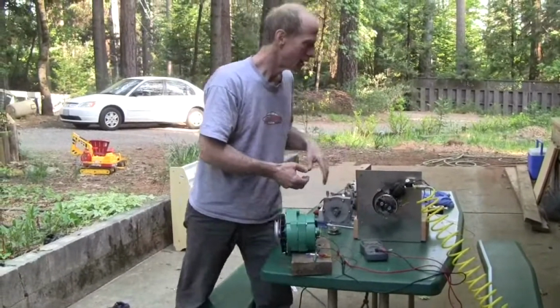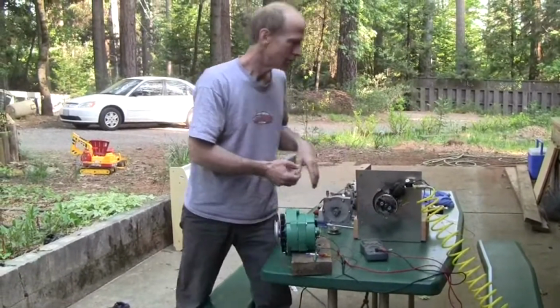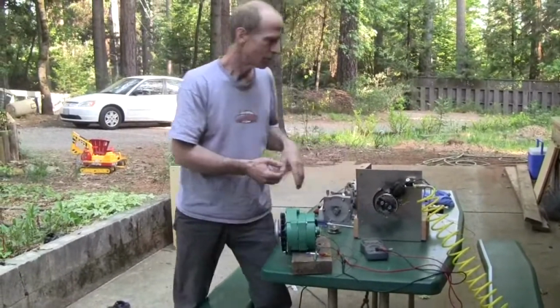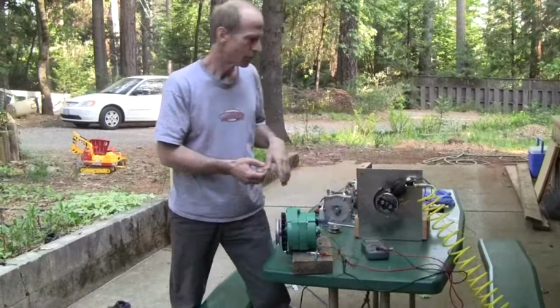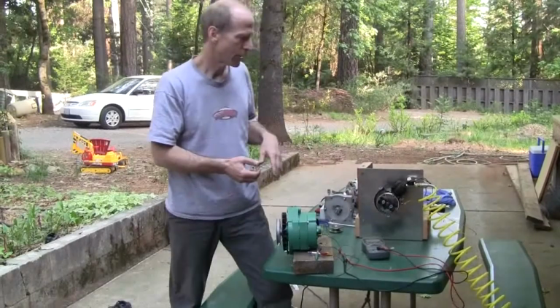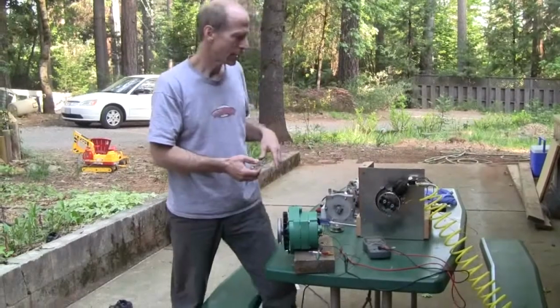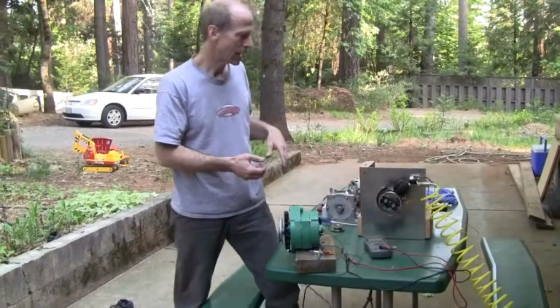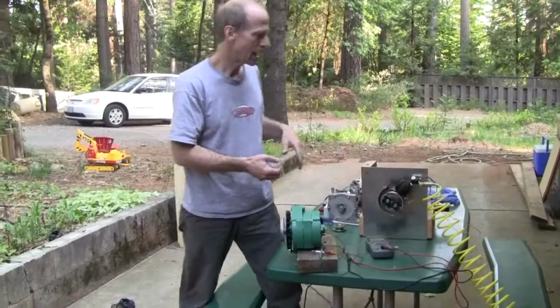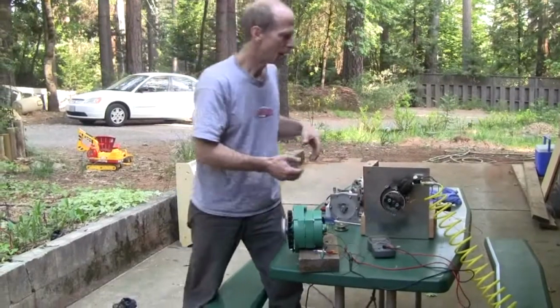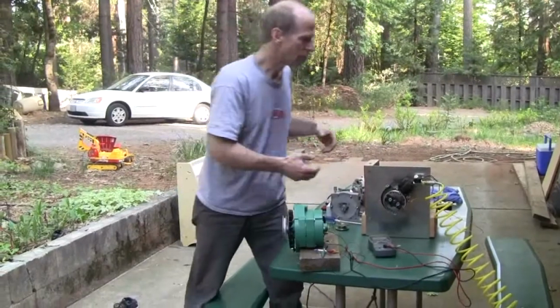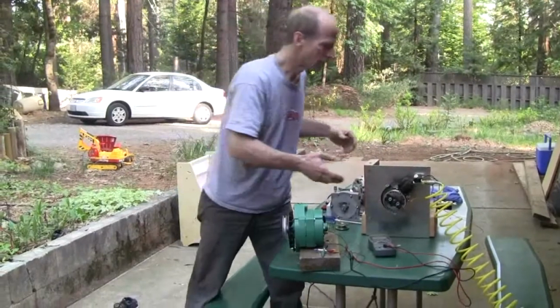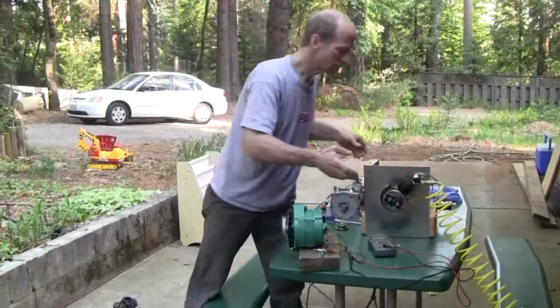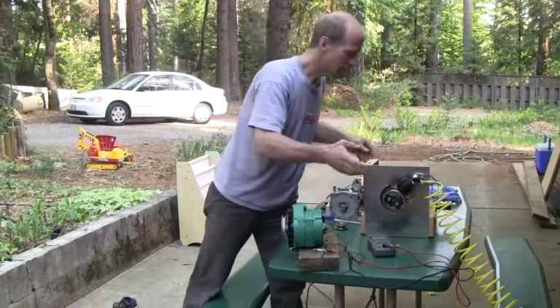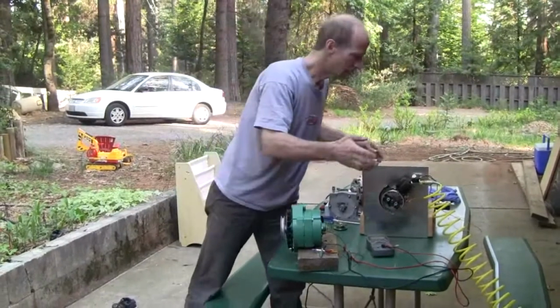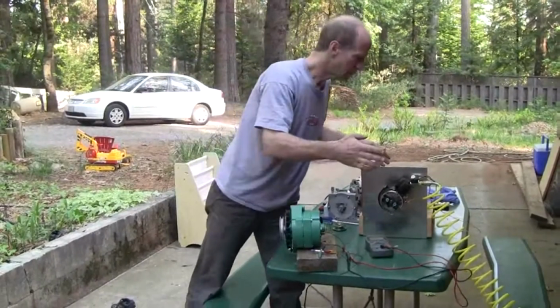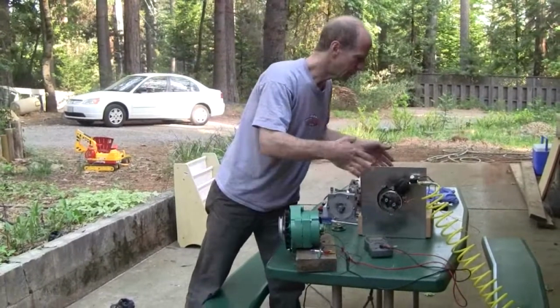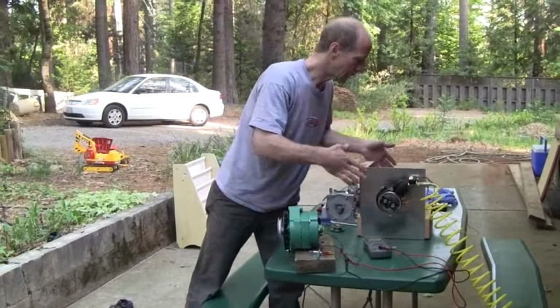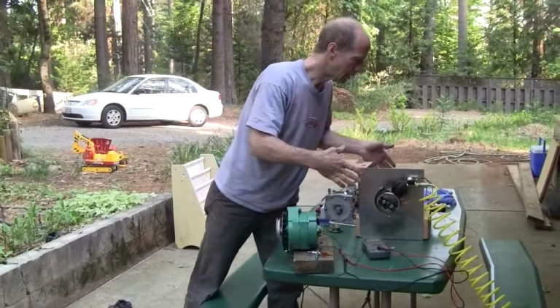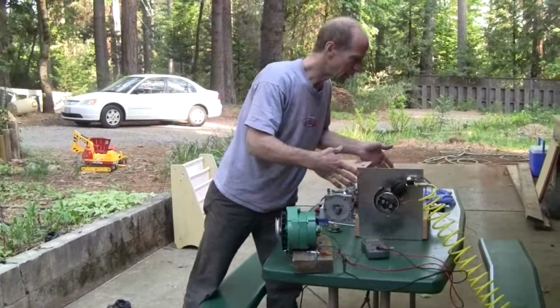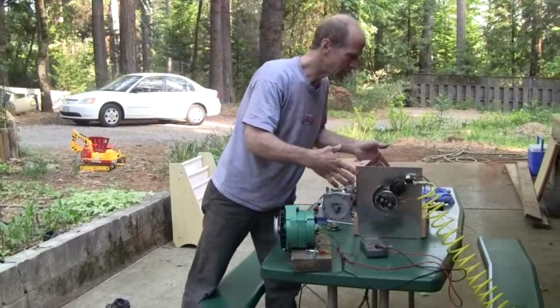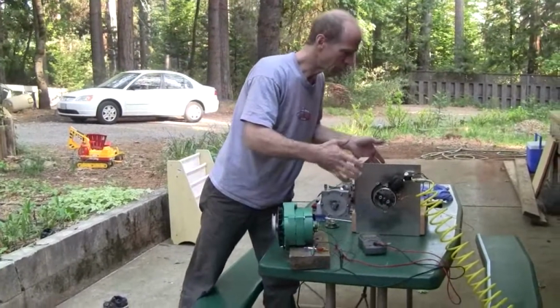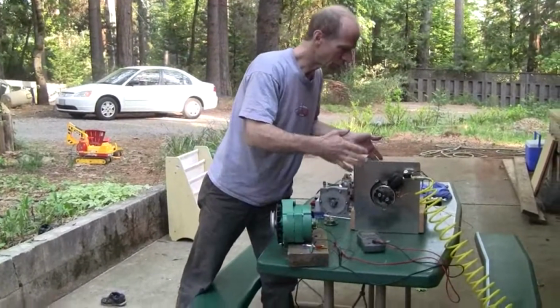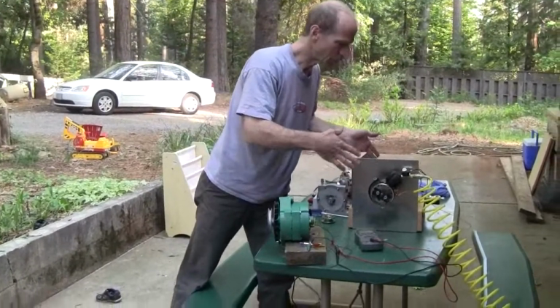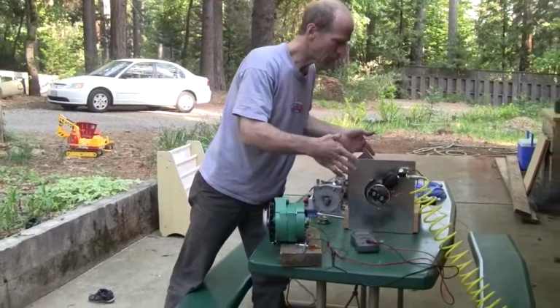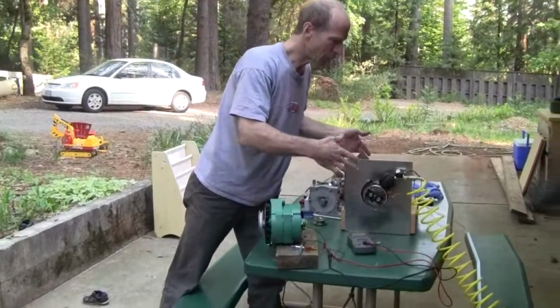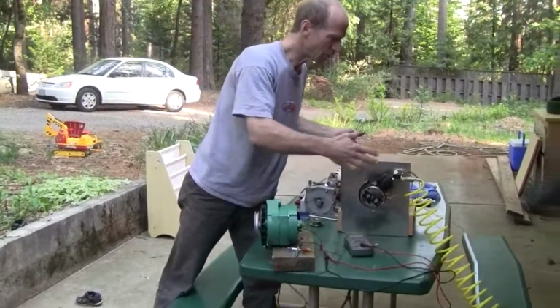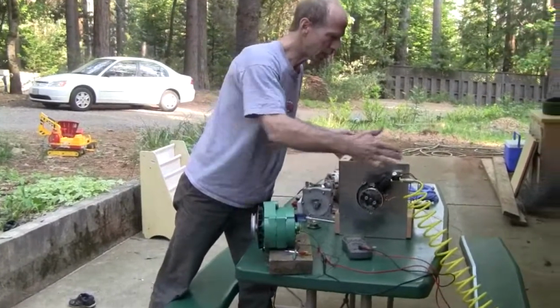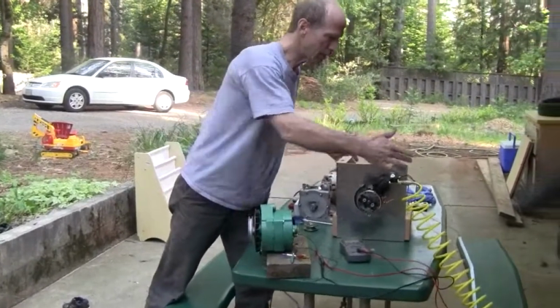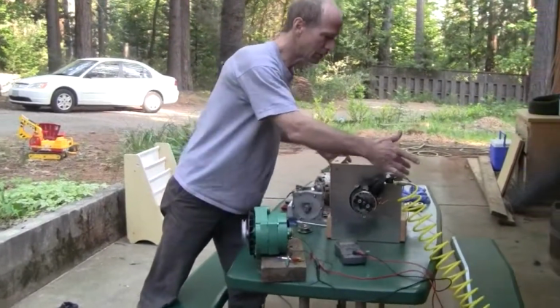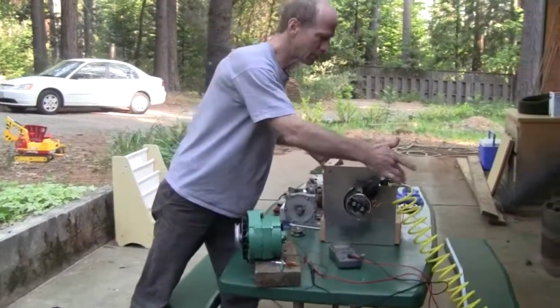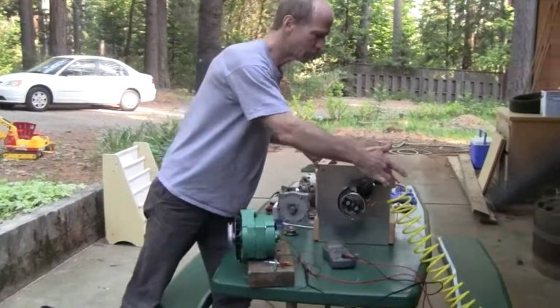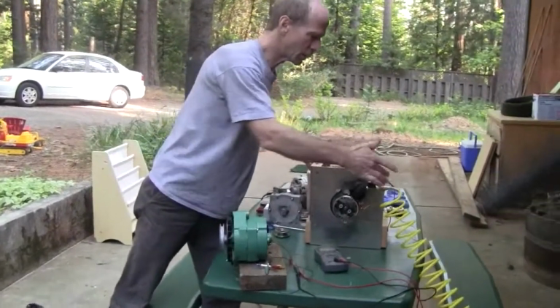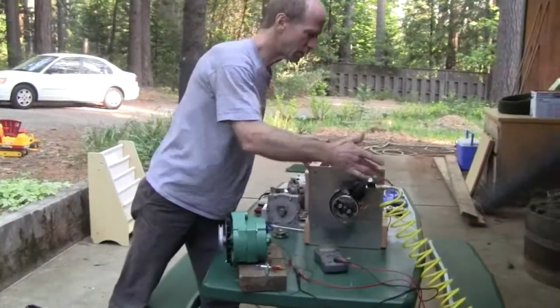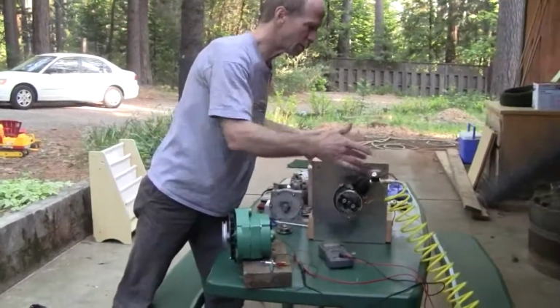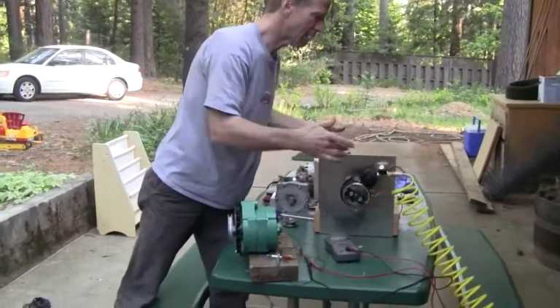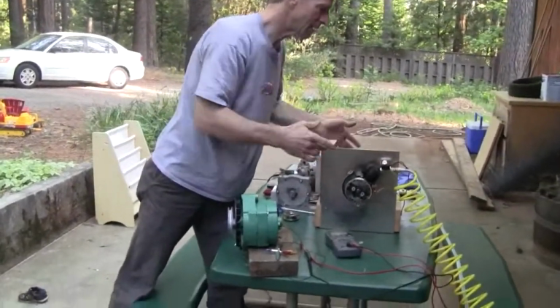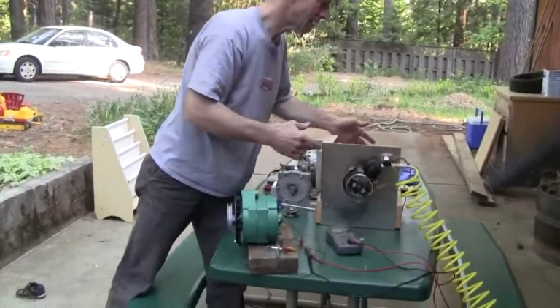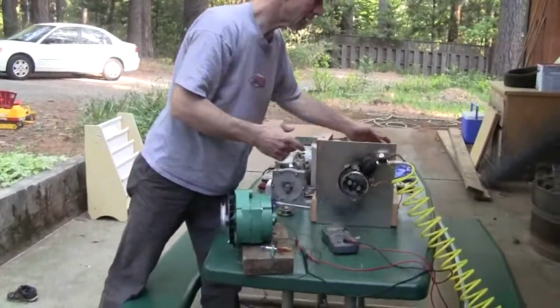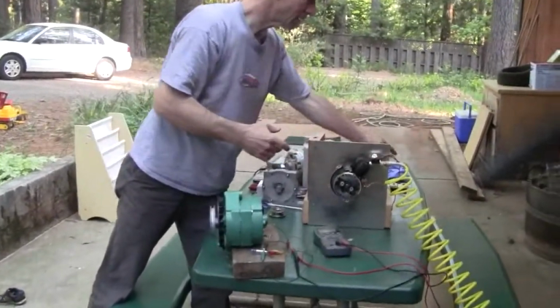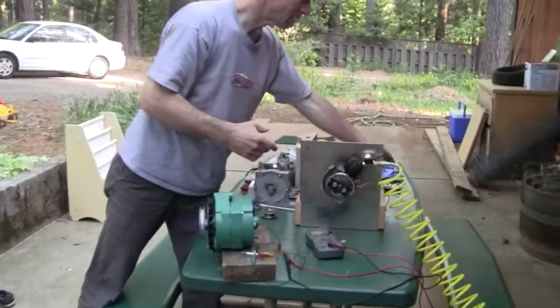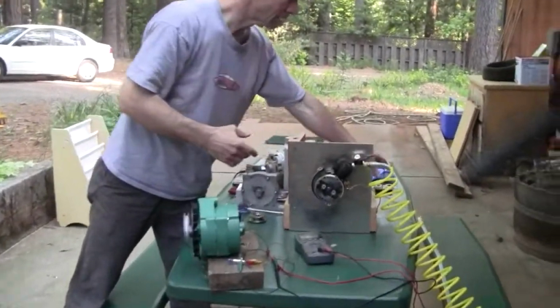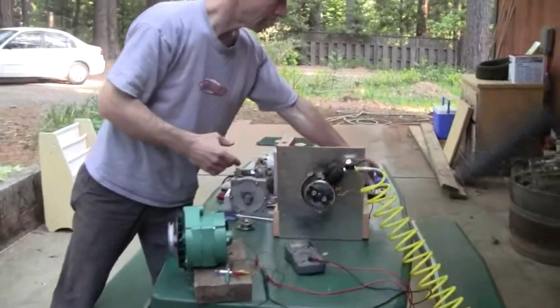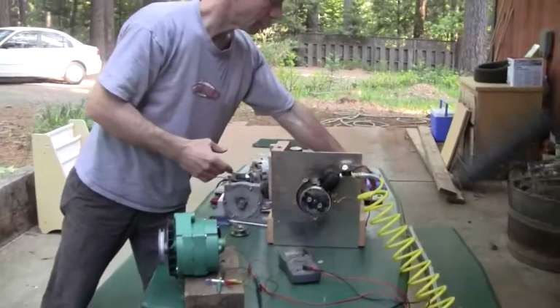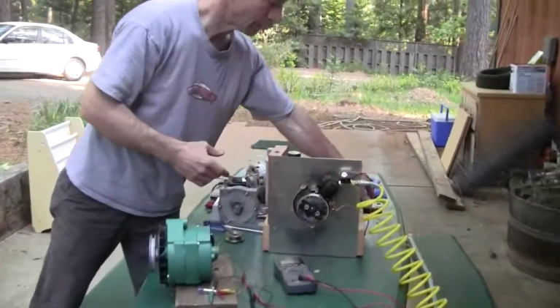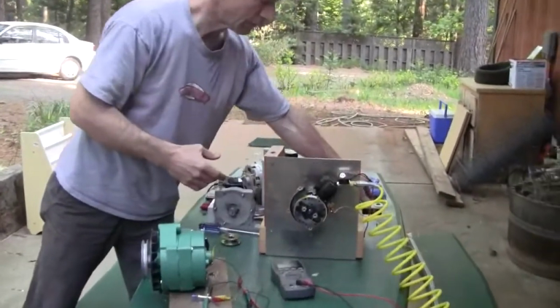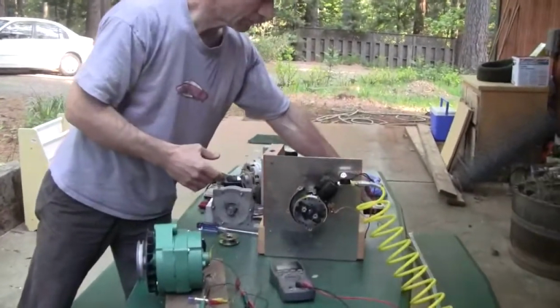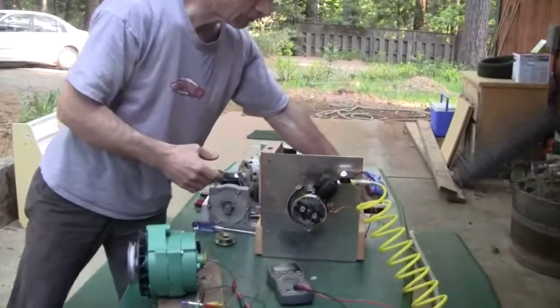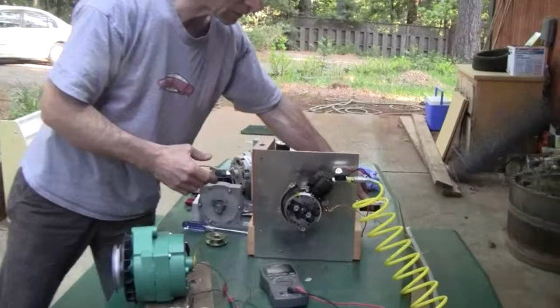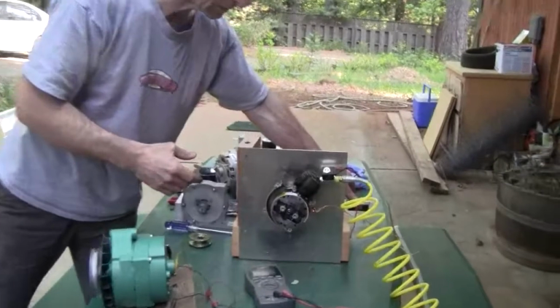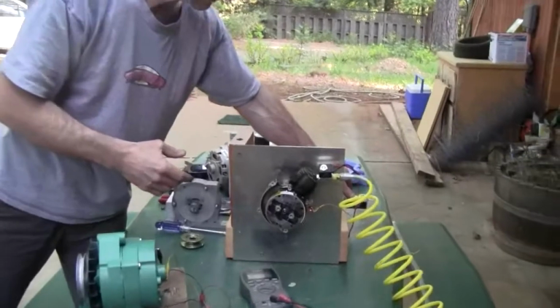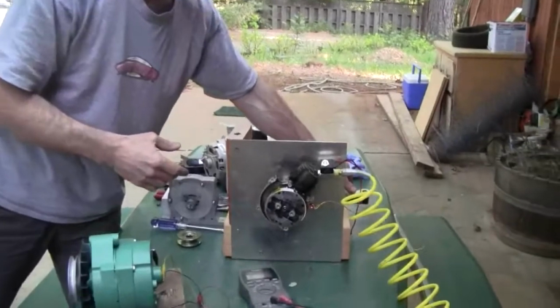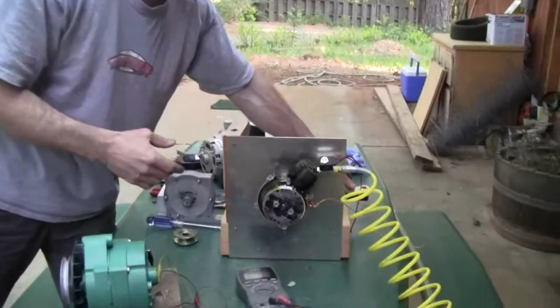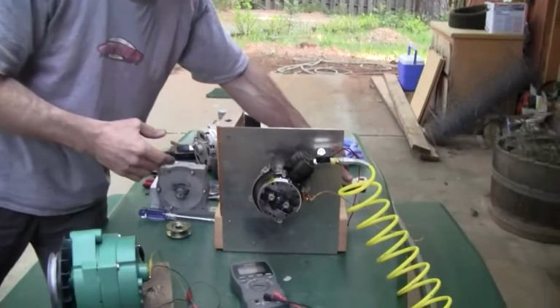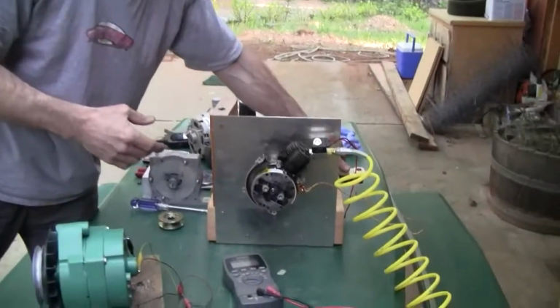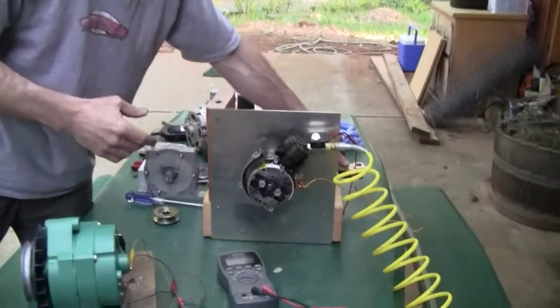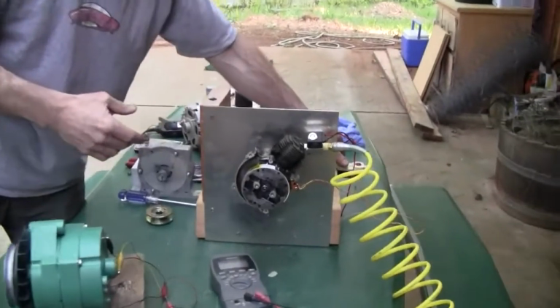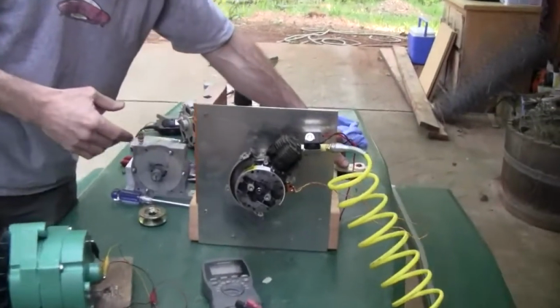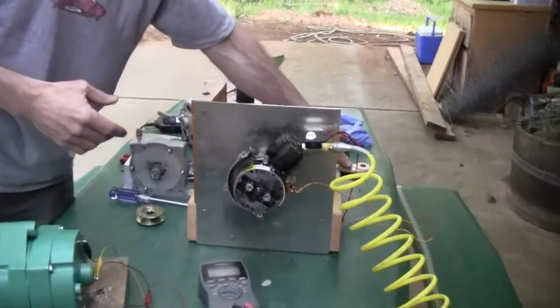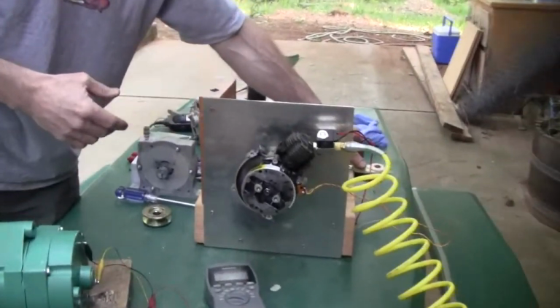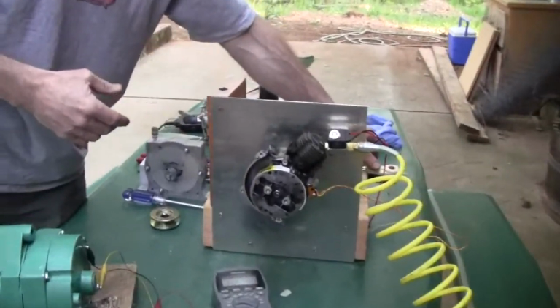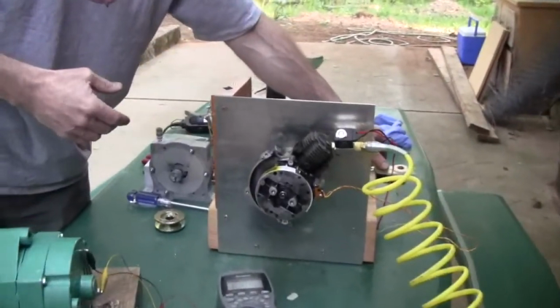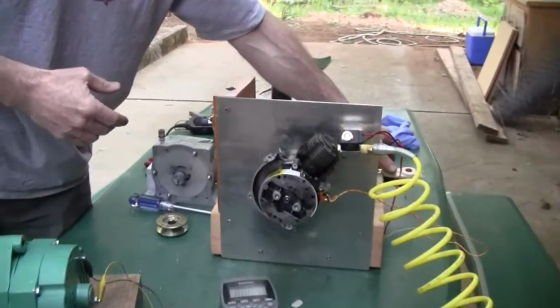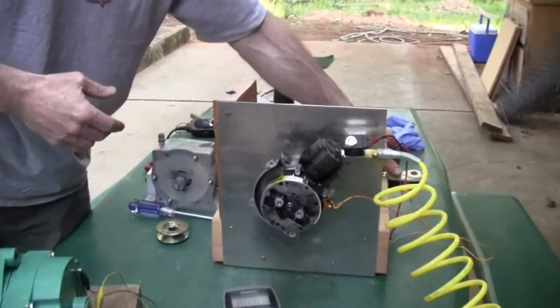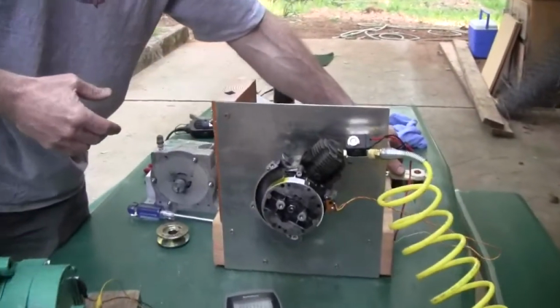The air is hooked up already so it's pressurized, and if I flip the switch it will begin spinning.